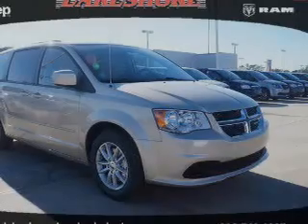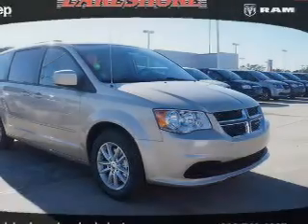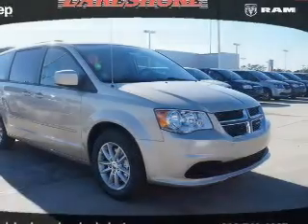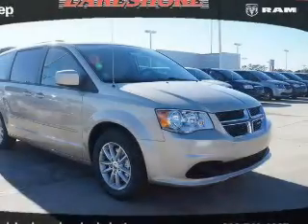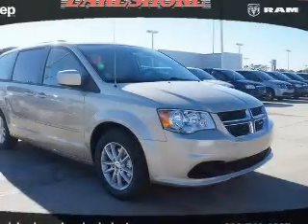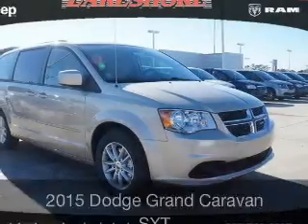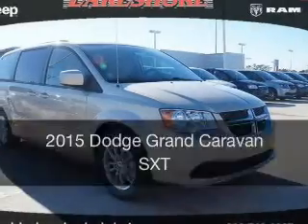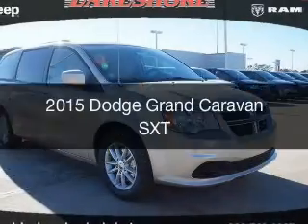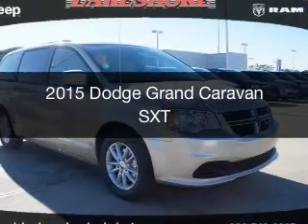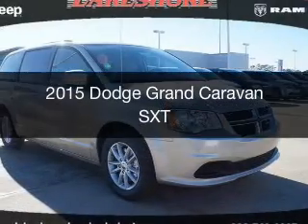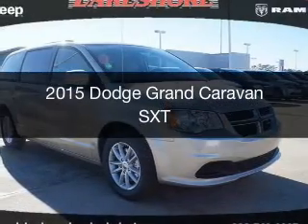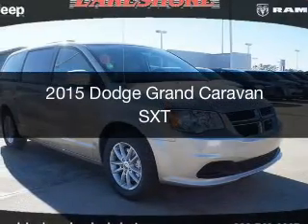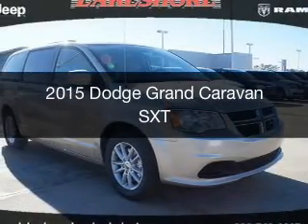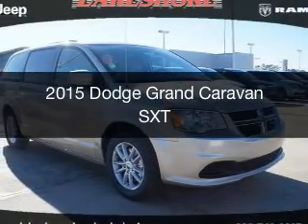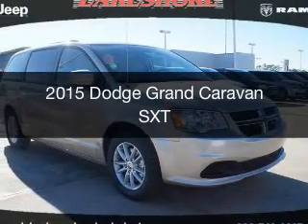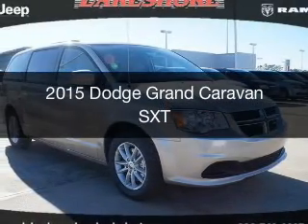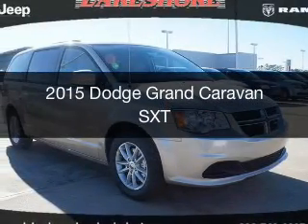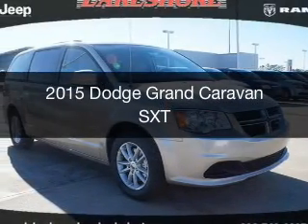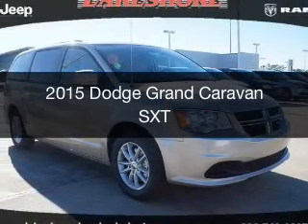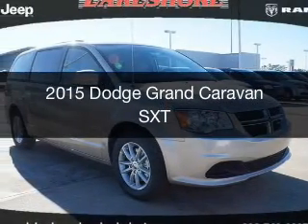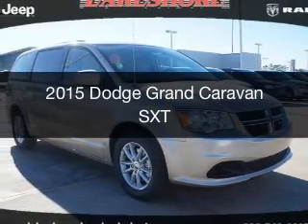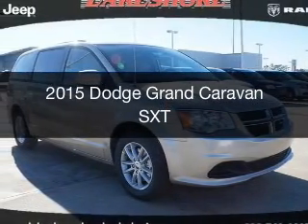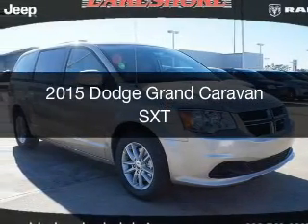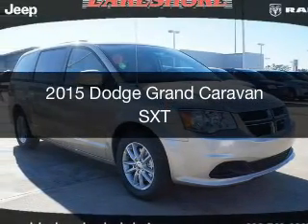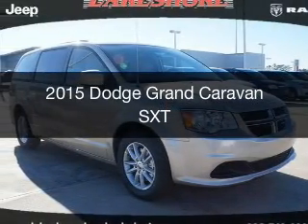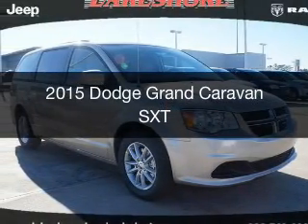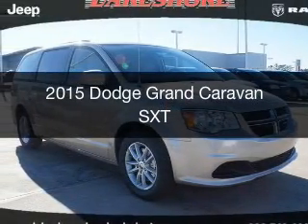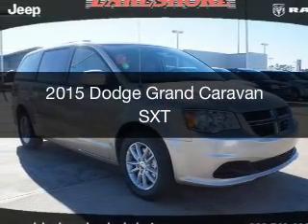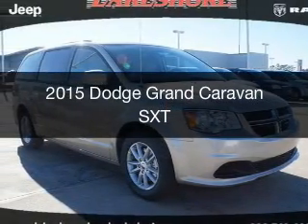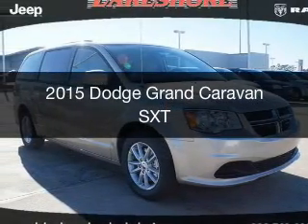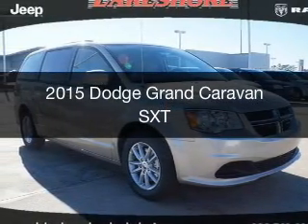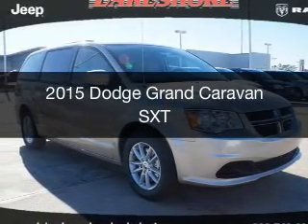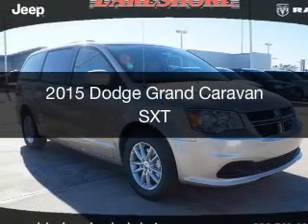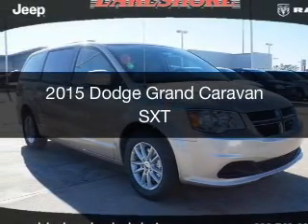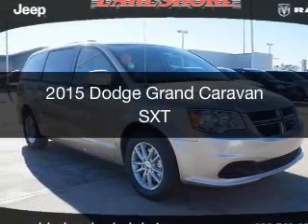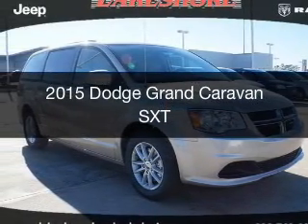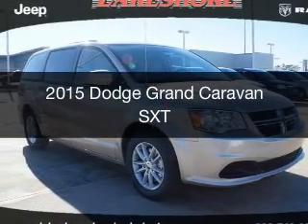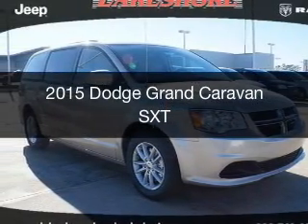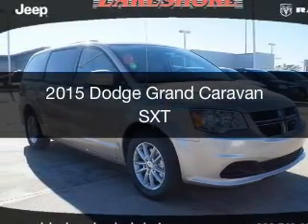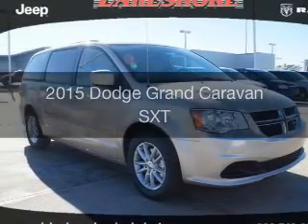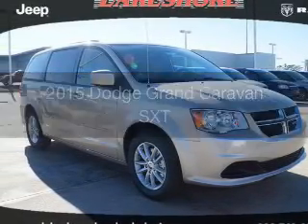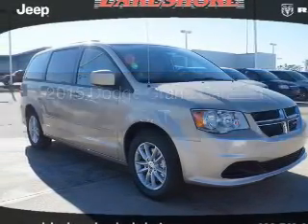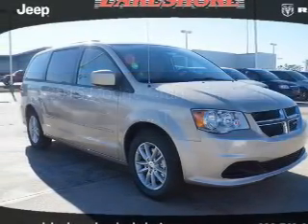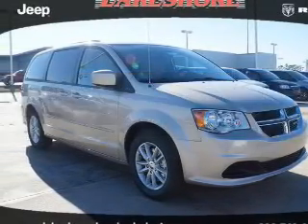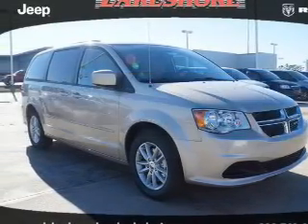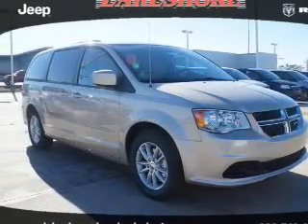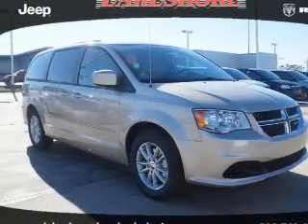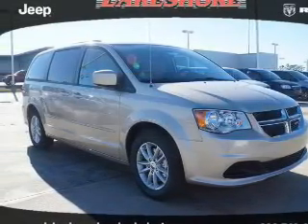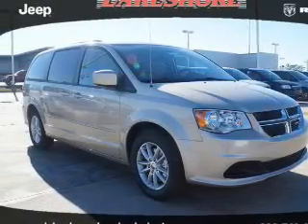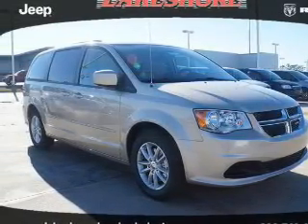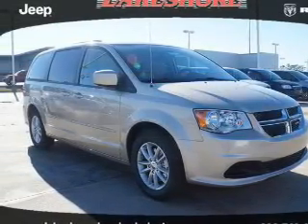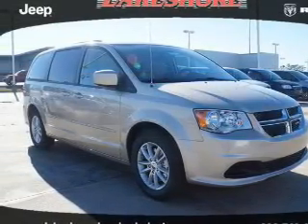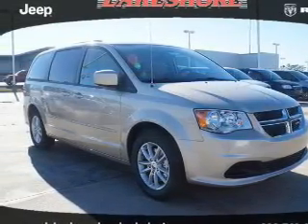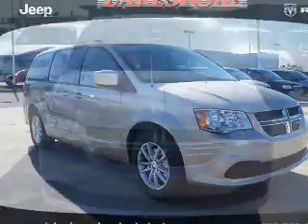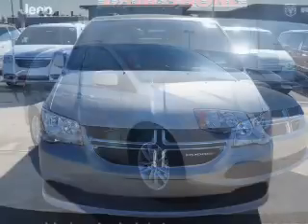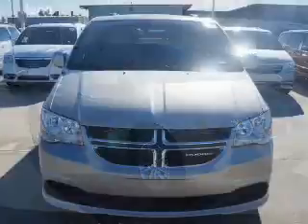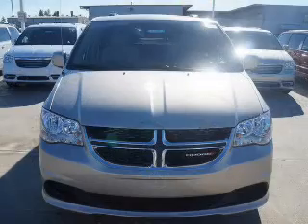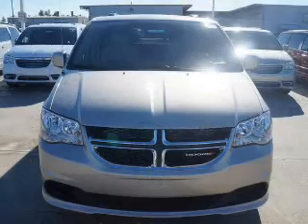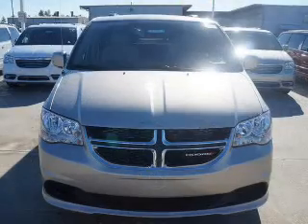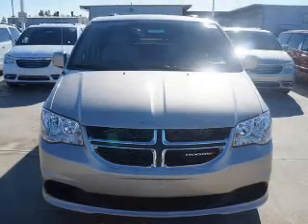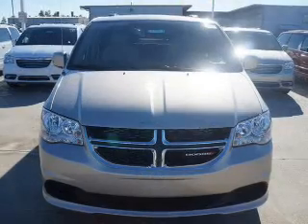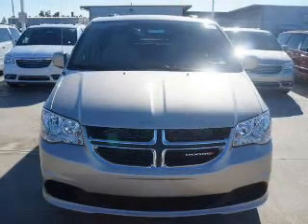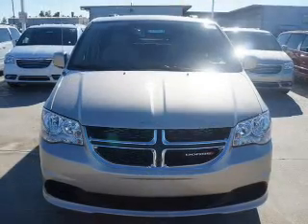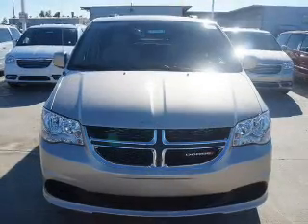This is a new 2015 Dodge Grand Caravan. Grab life by the horns.